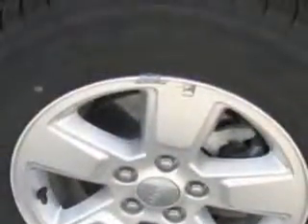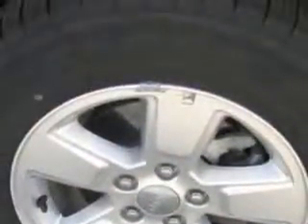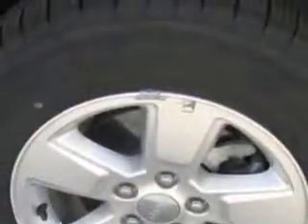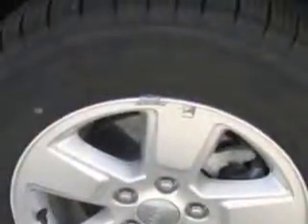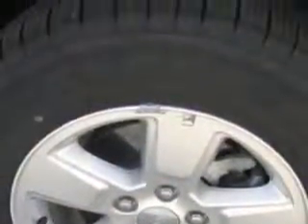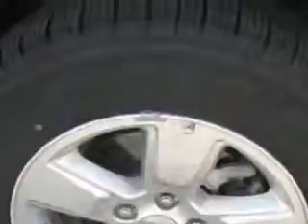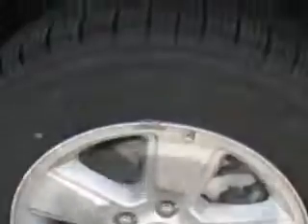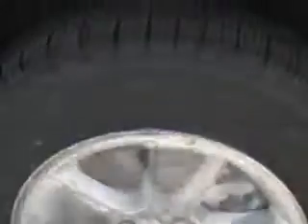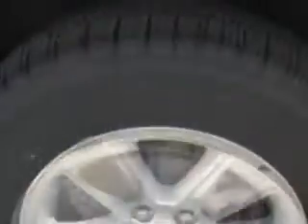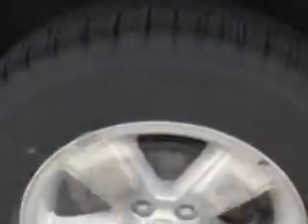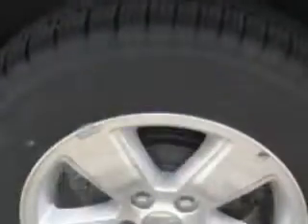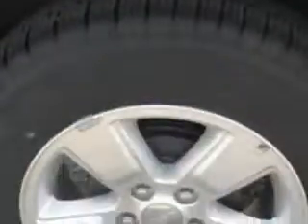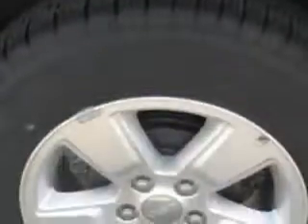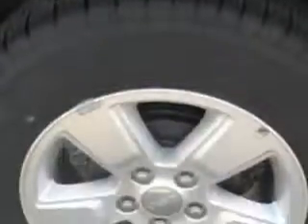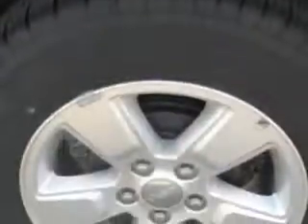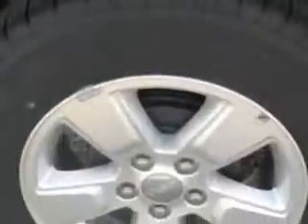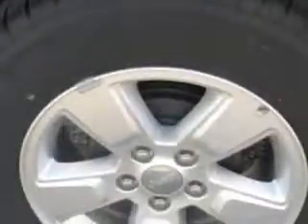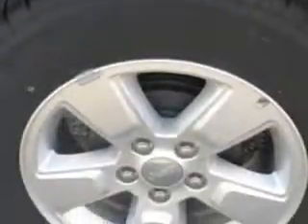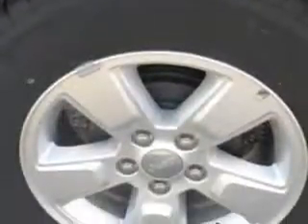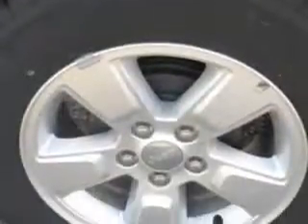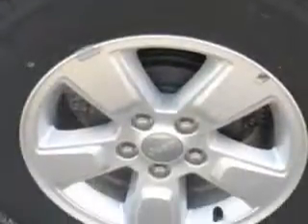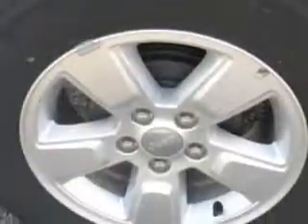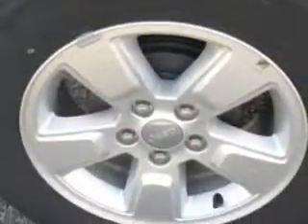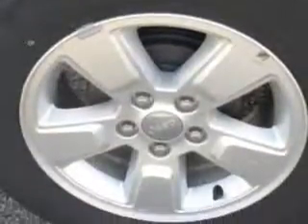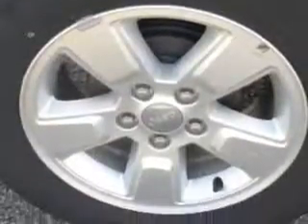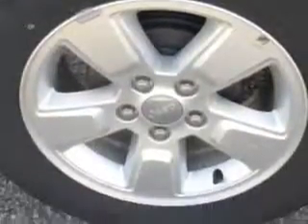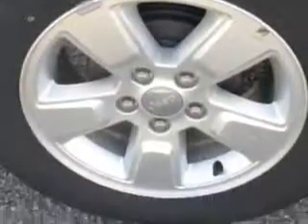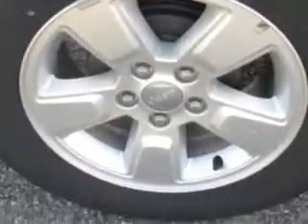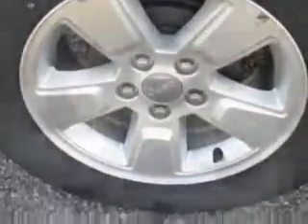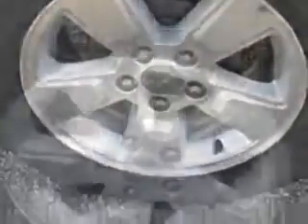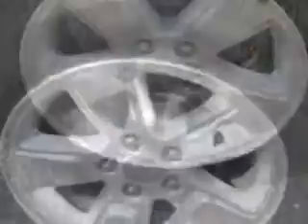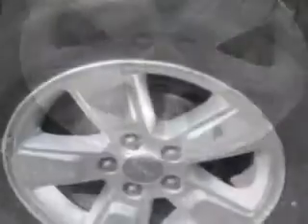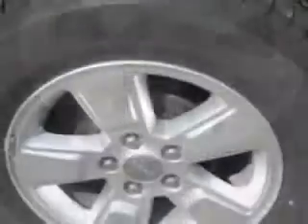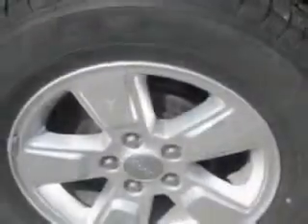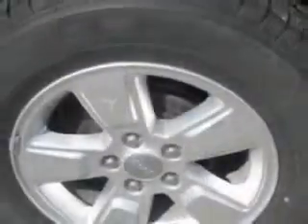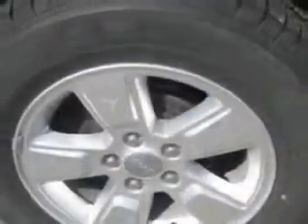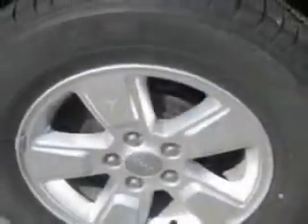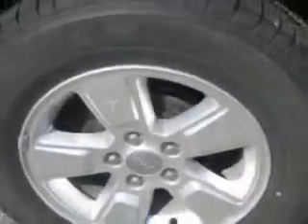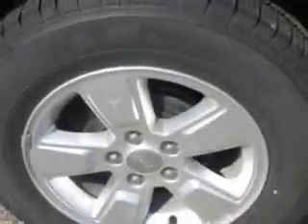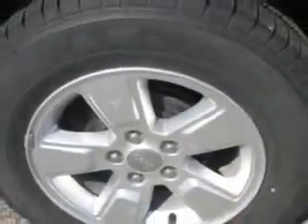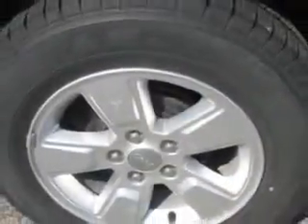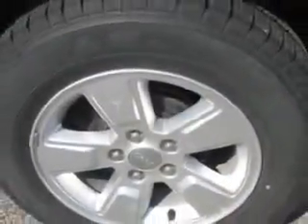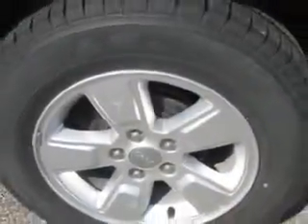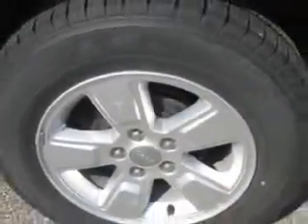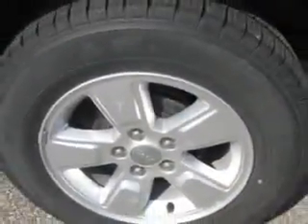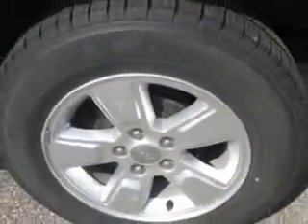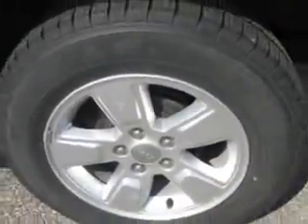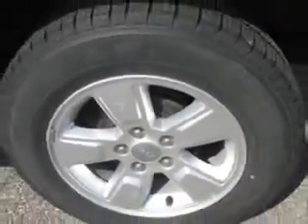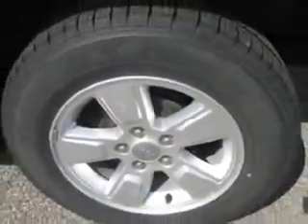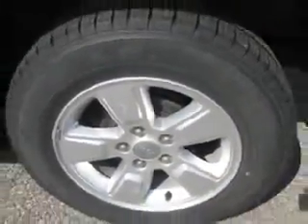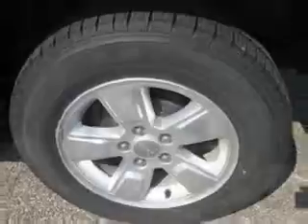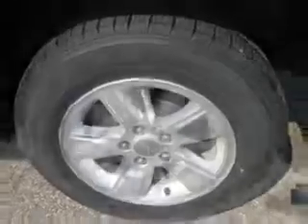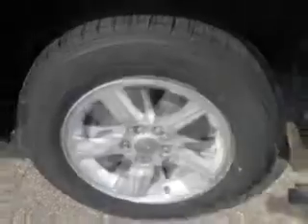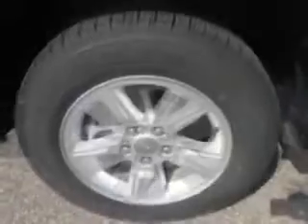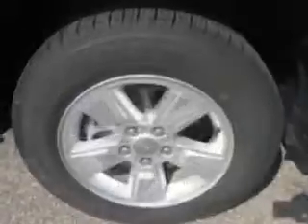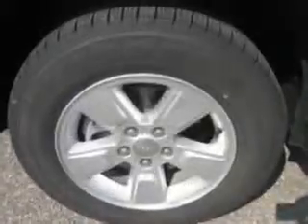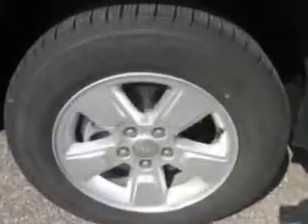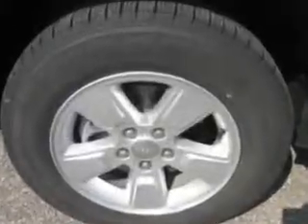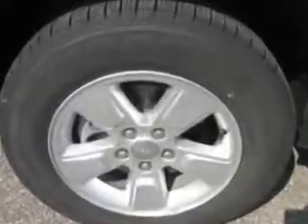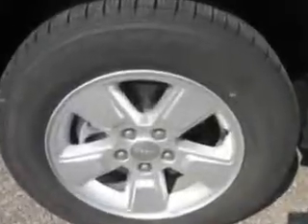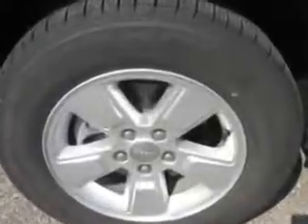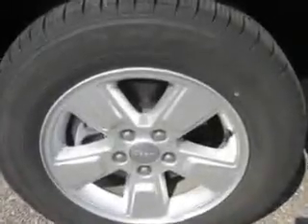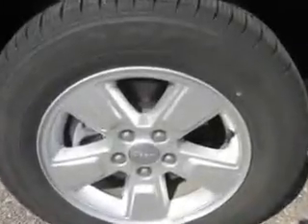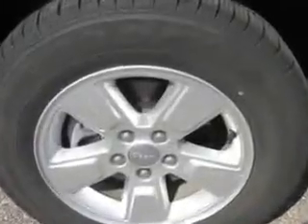Enjoy the drive and have peace of mind in this 2014 Jeep Compass. See us at Patriot Westside Pre-owned Superstore today.